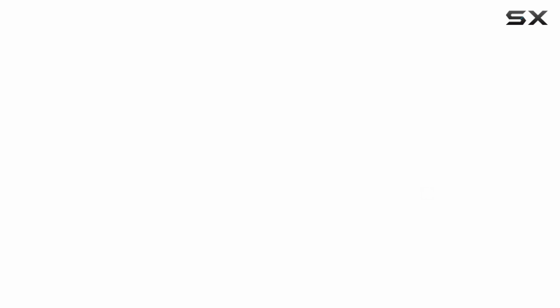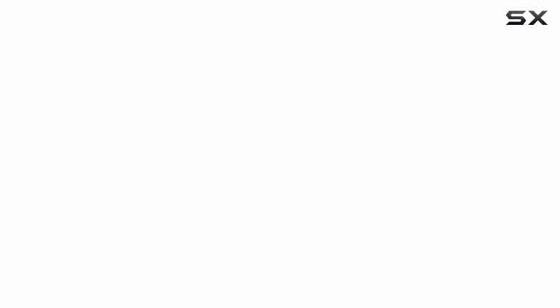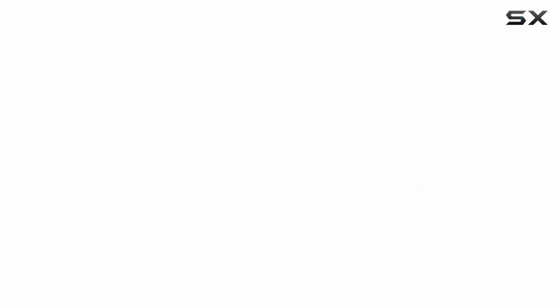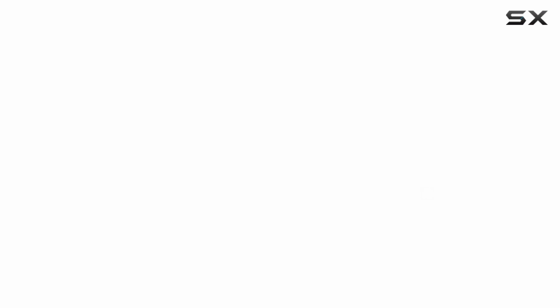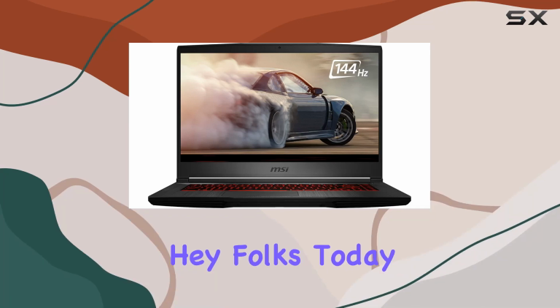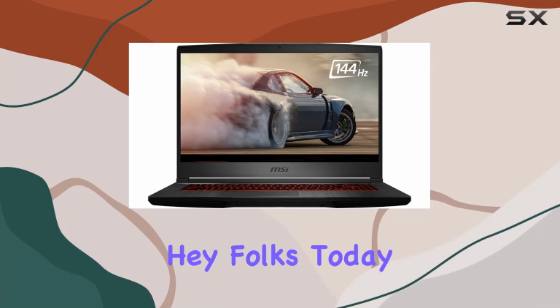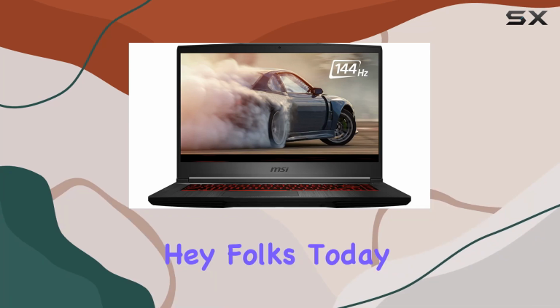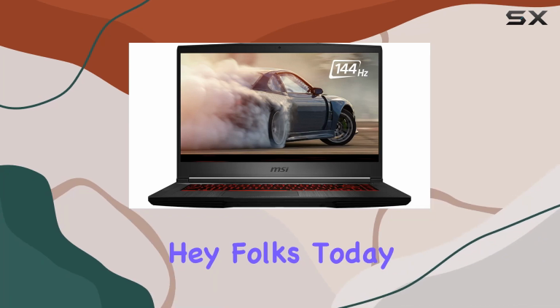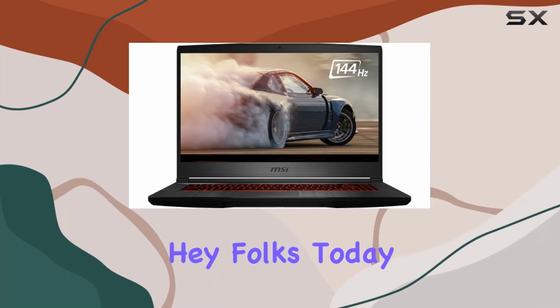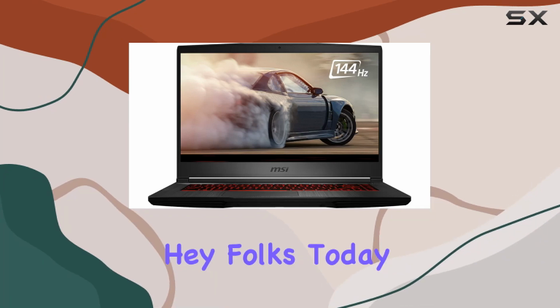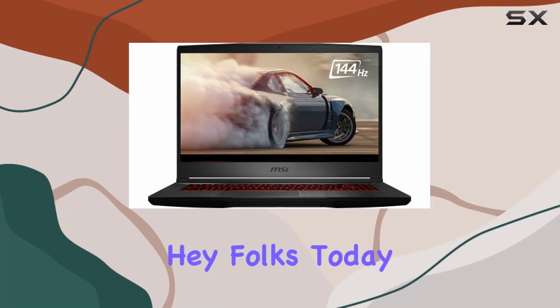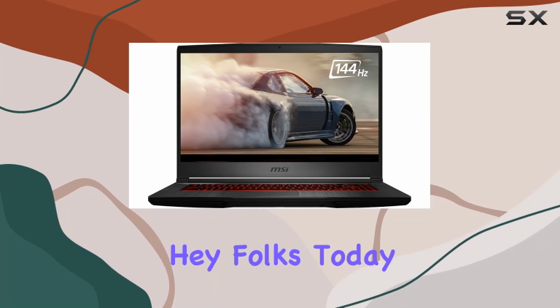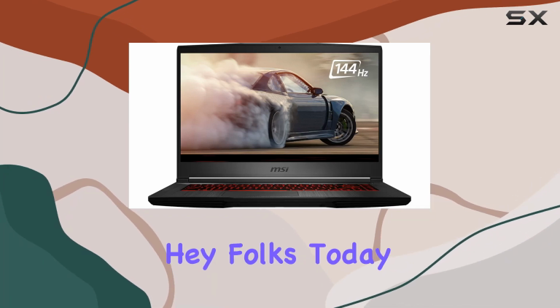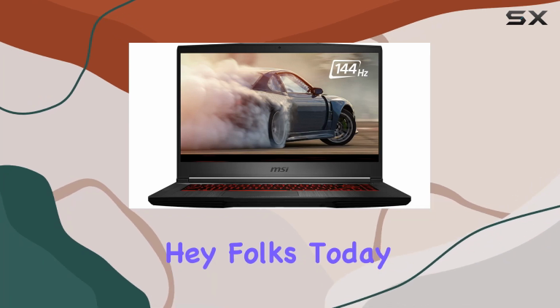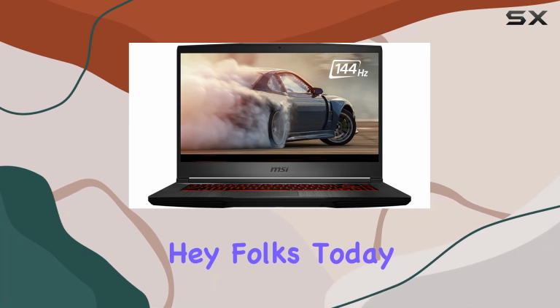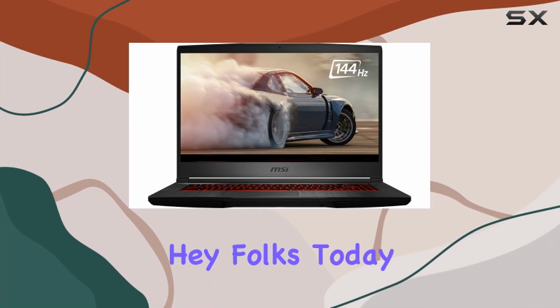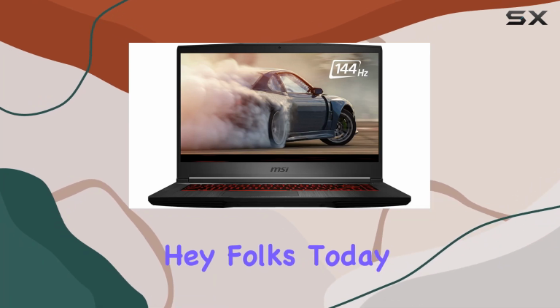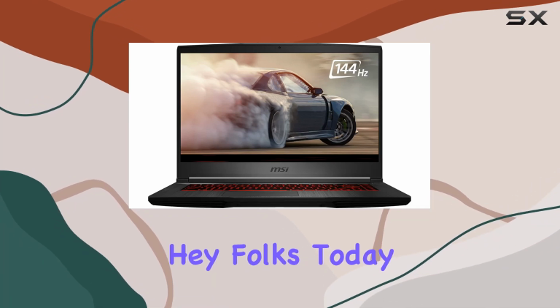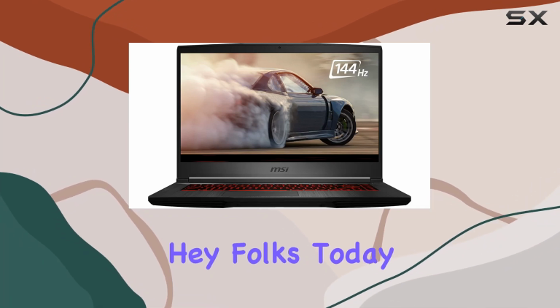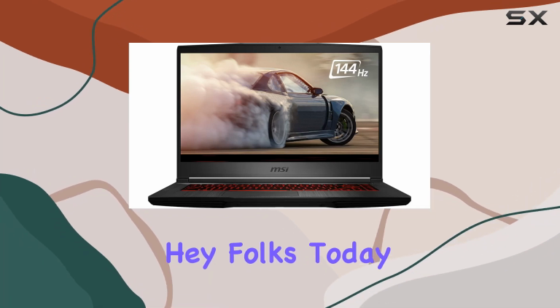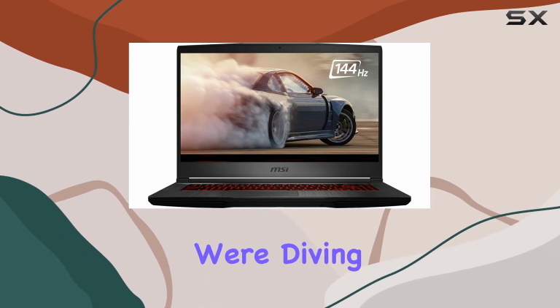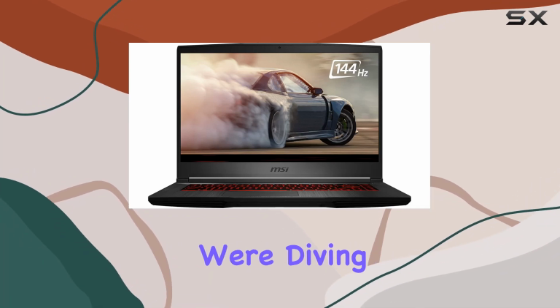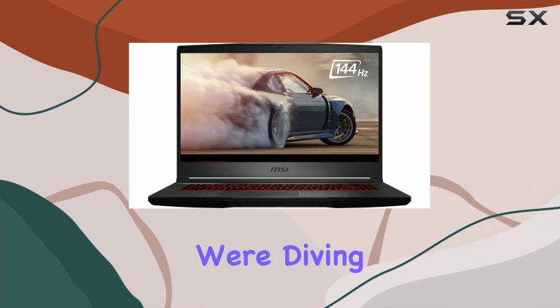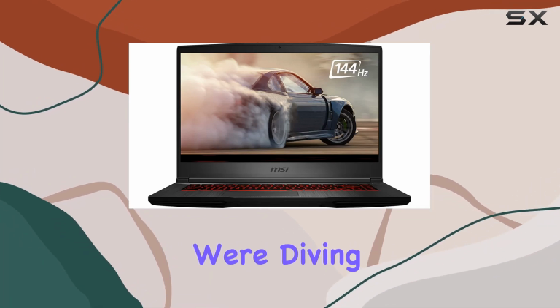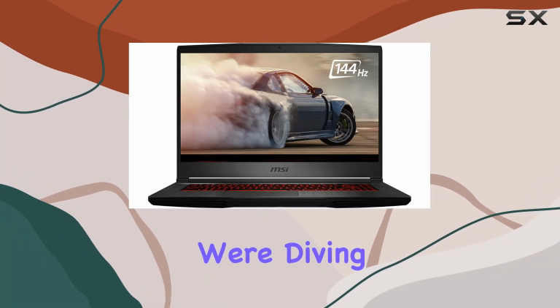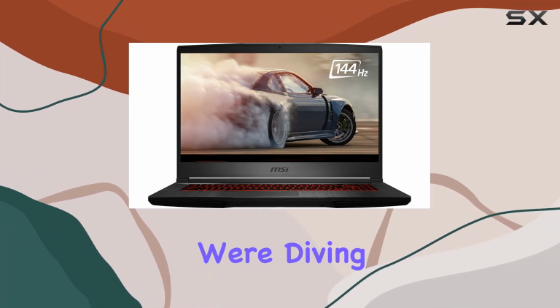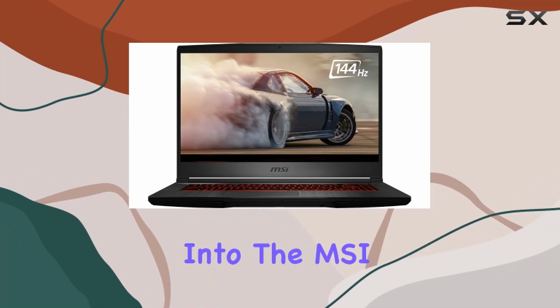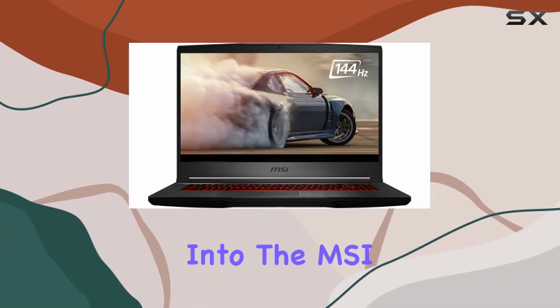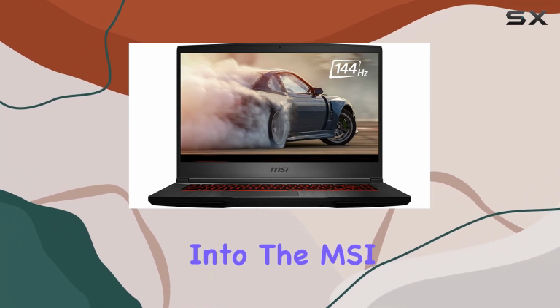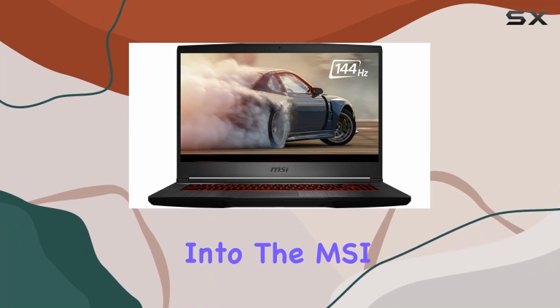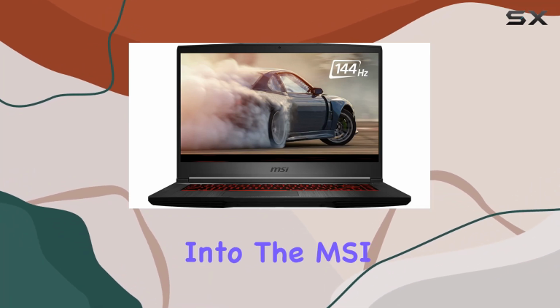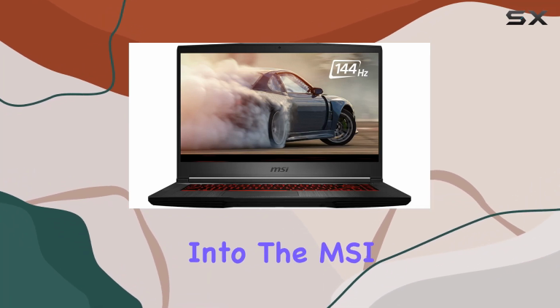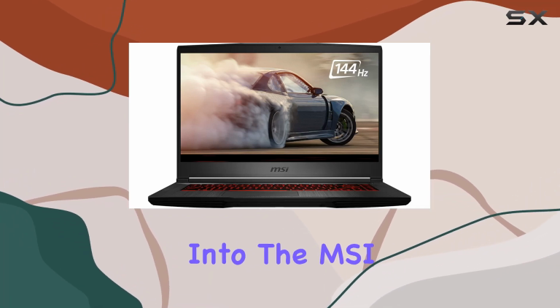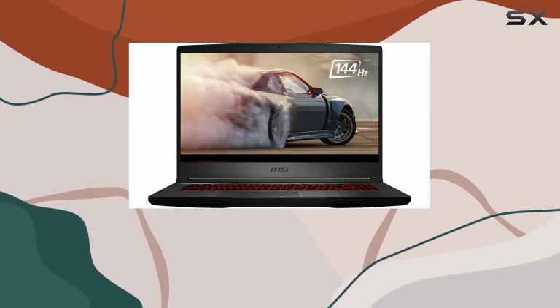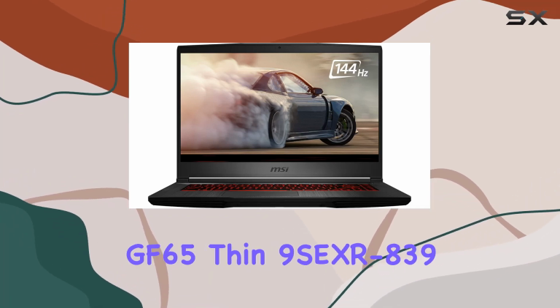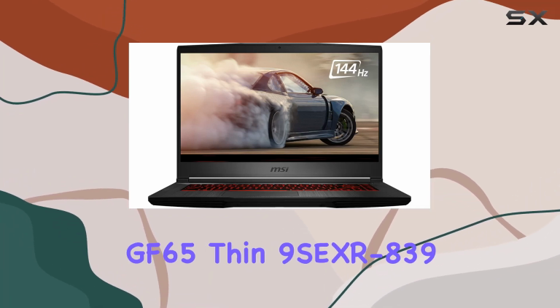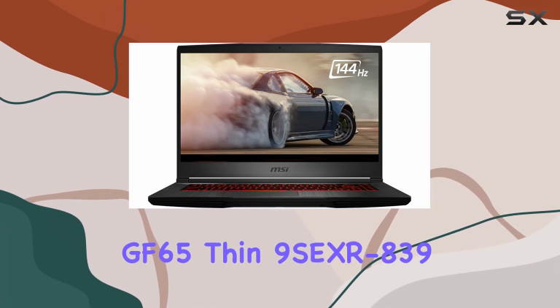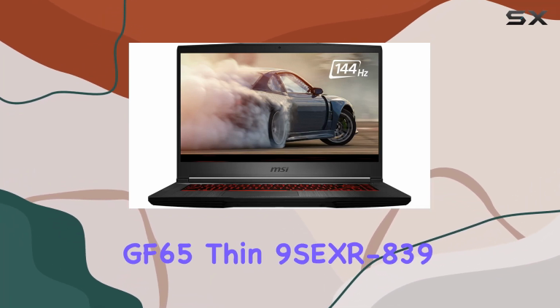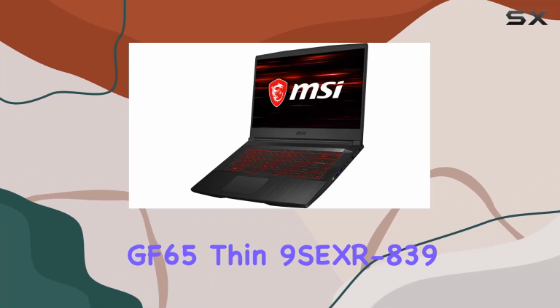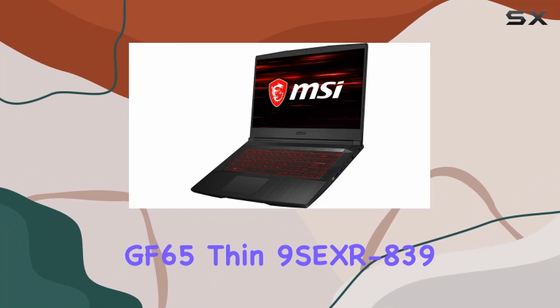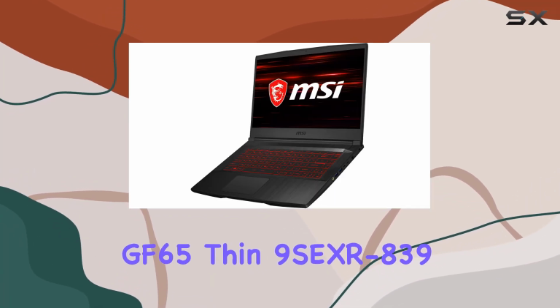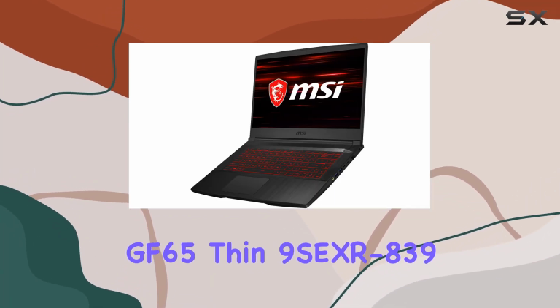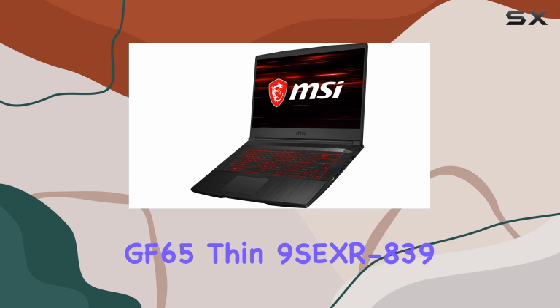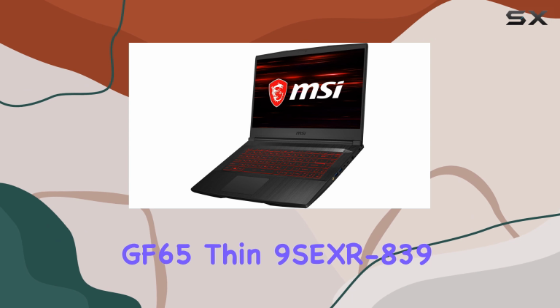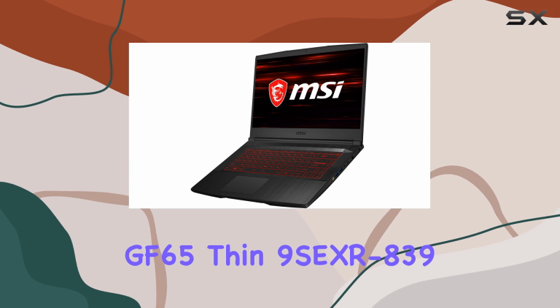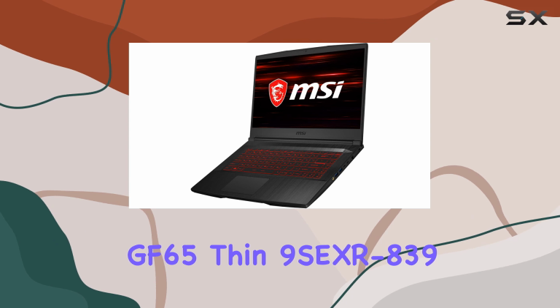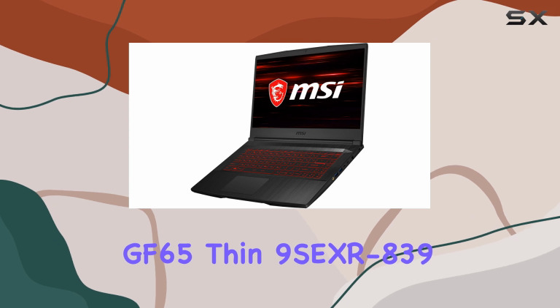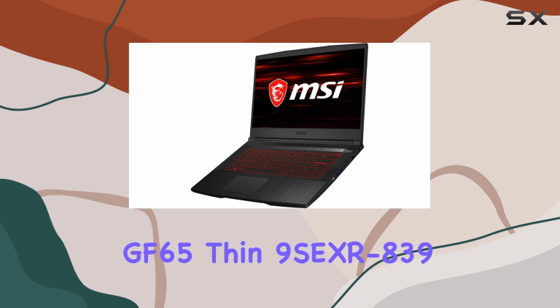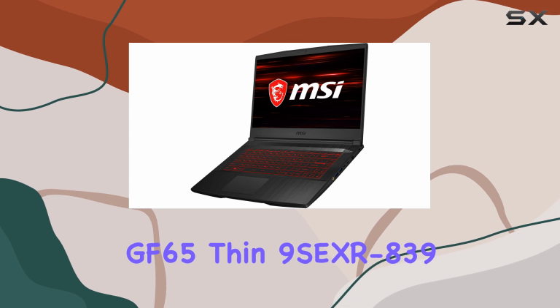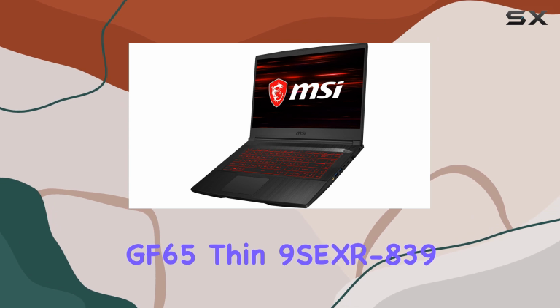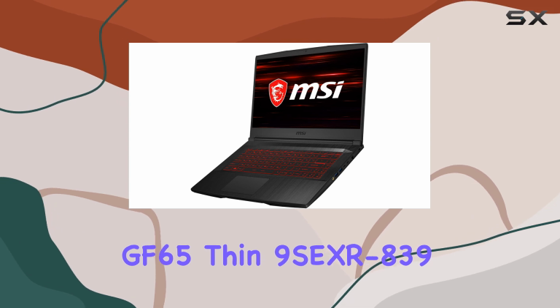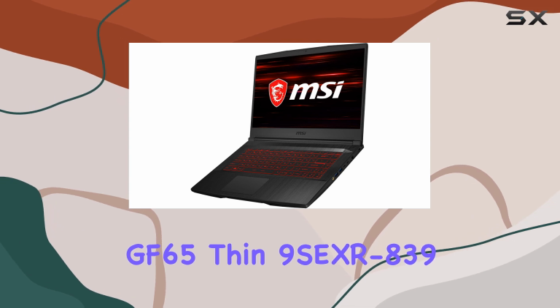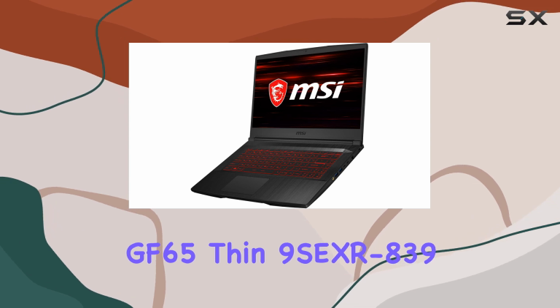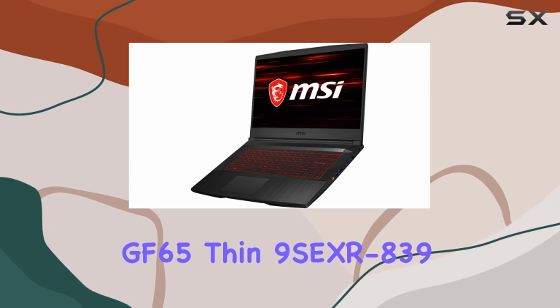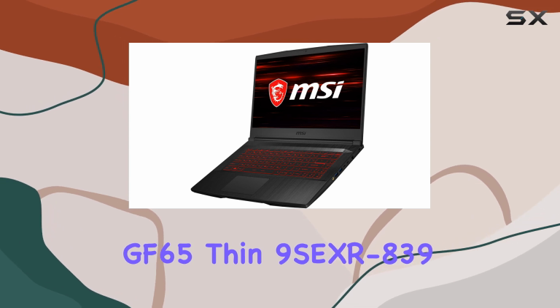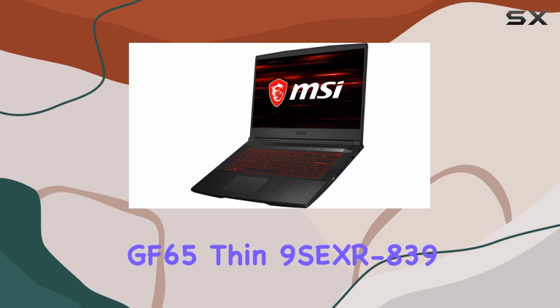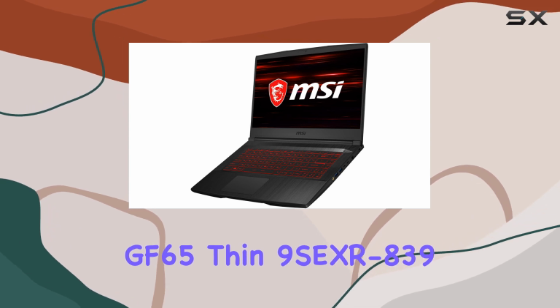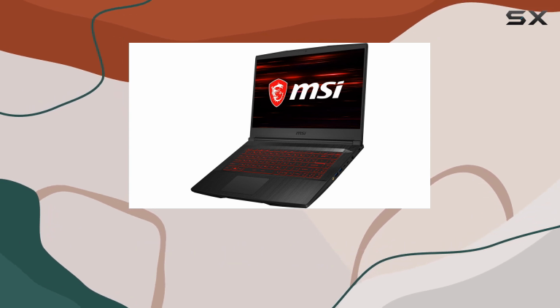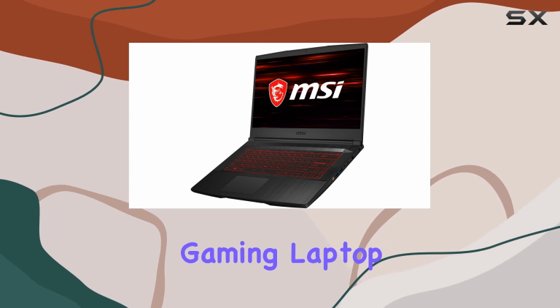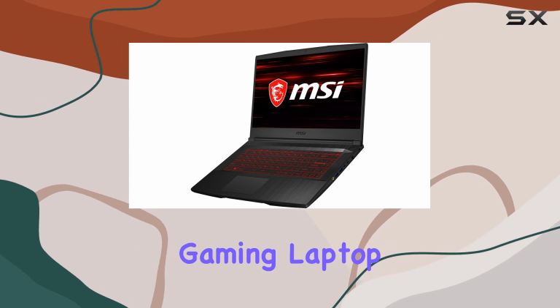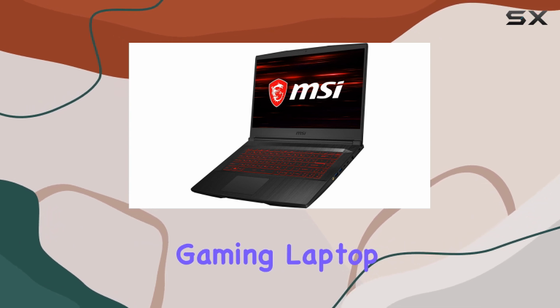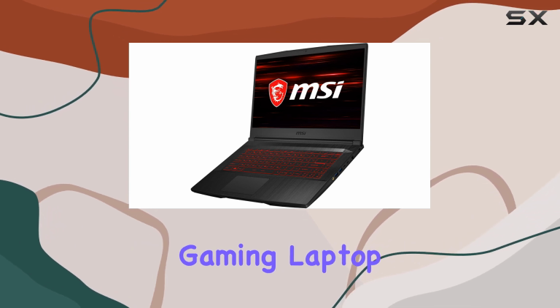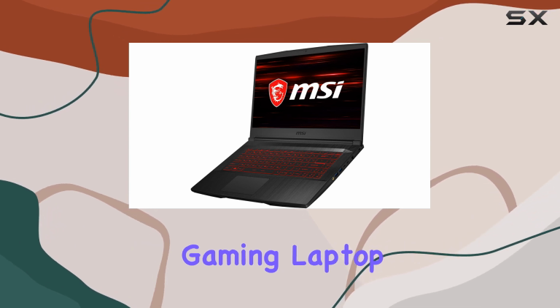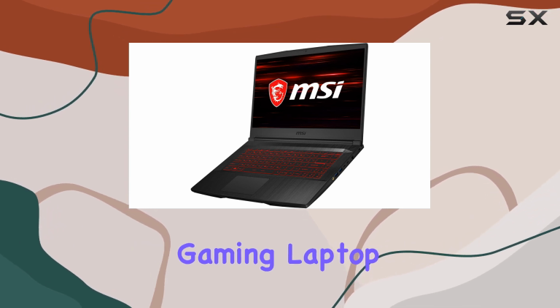Hey folks! Today, we're diving into the MSI GF65 Thin 9 SEXR 839 Gaming Laptop.